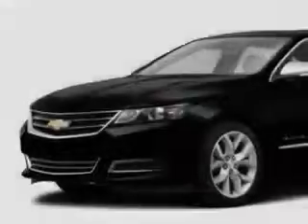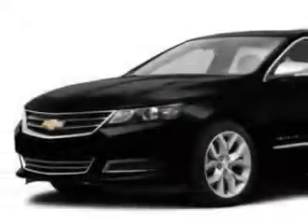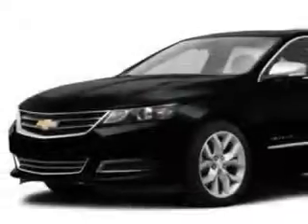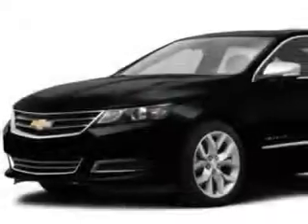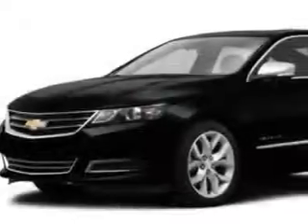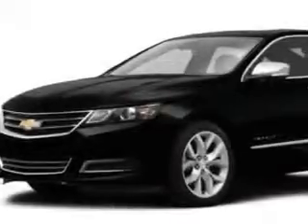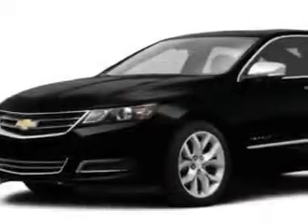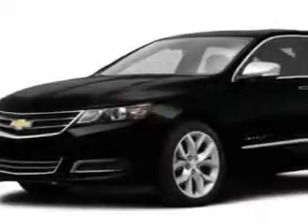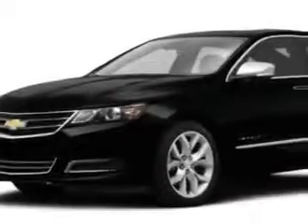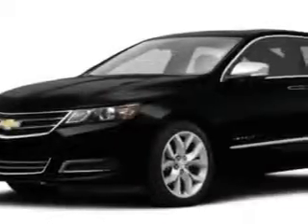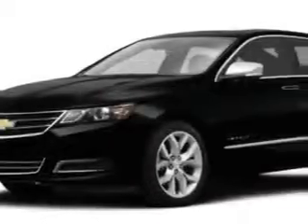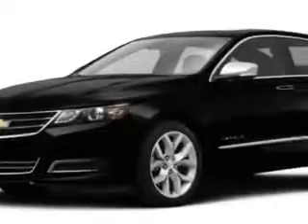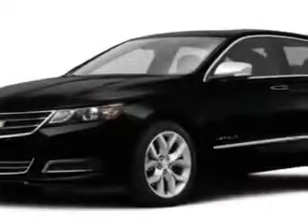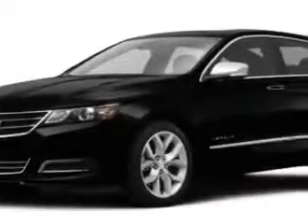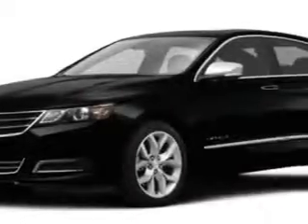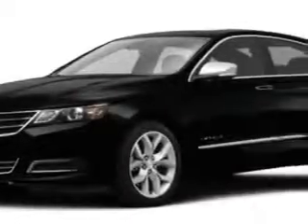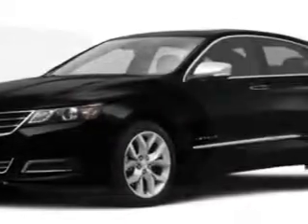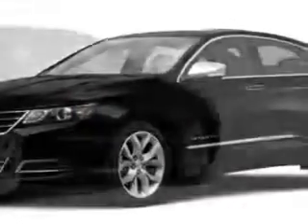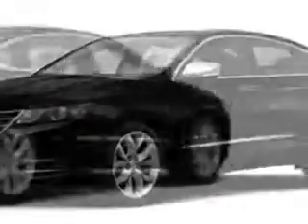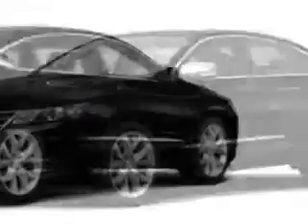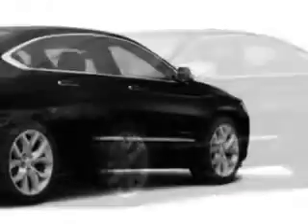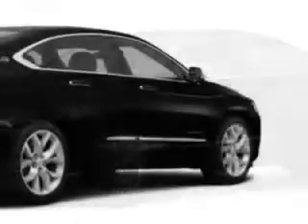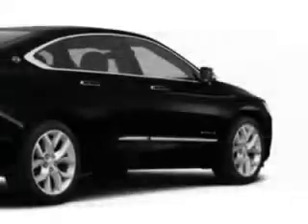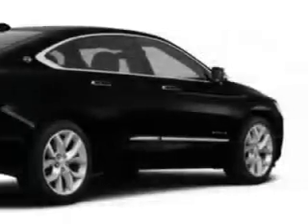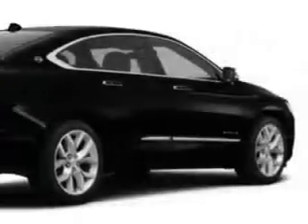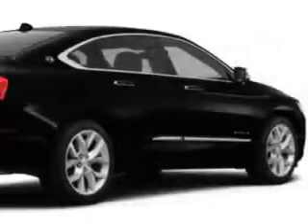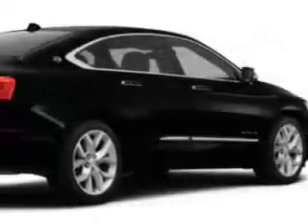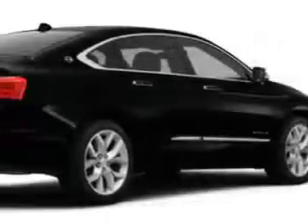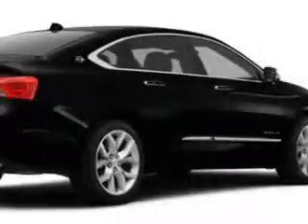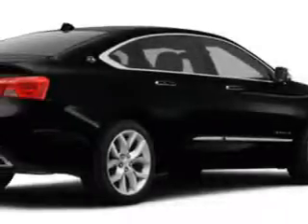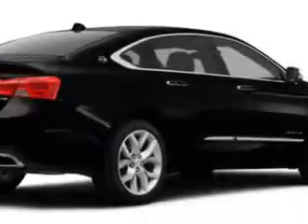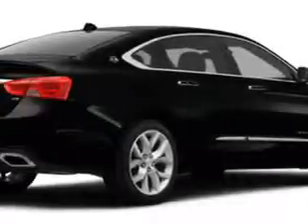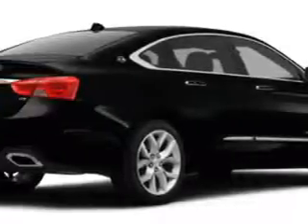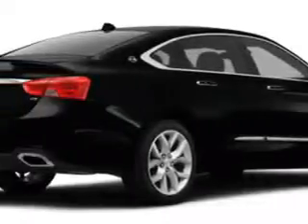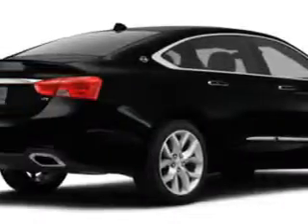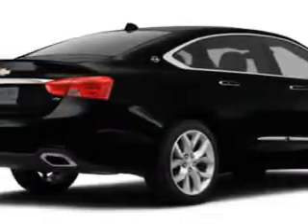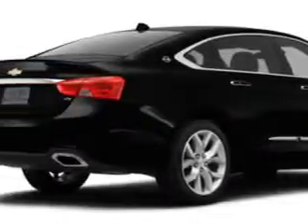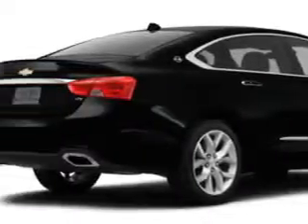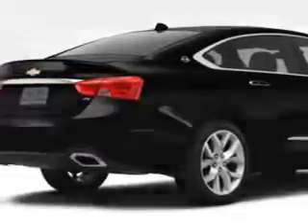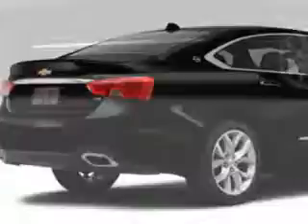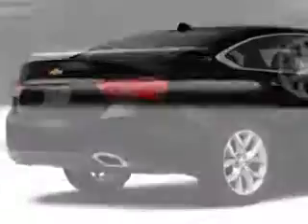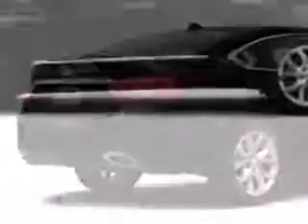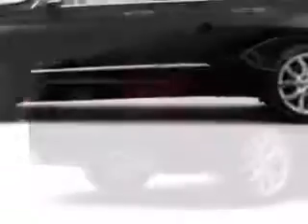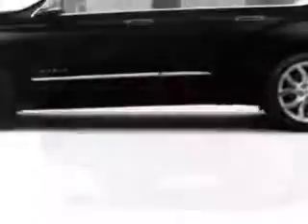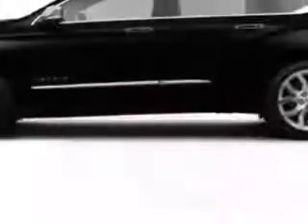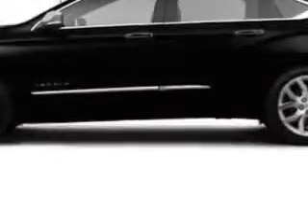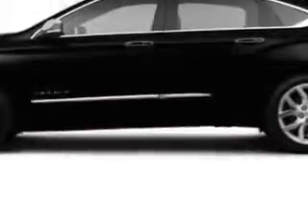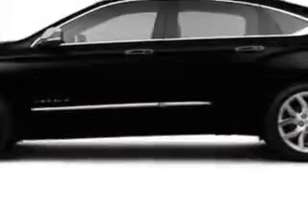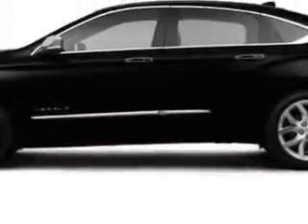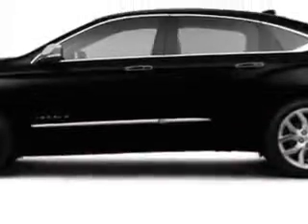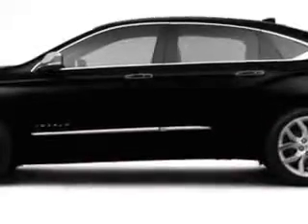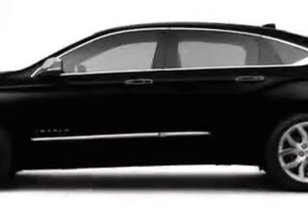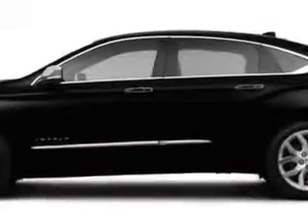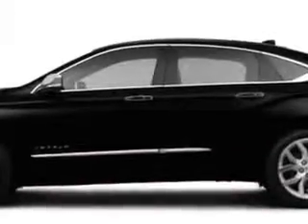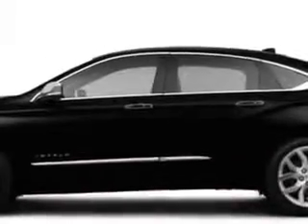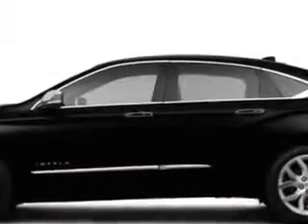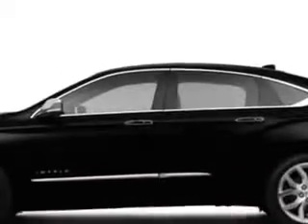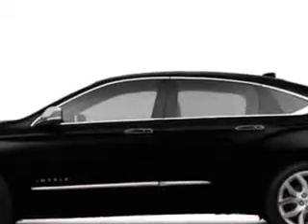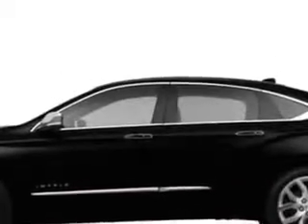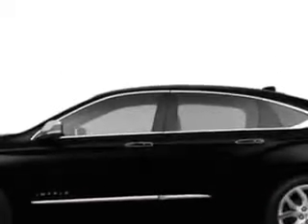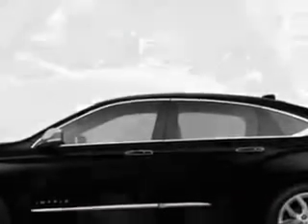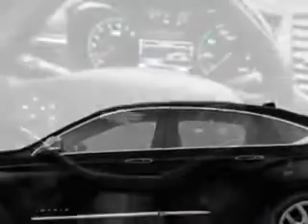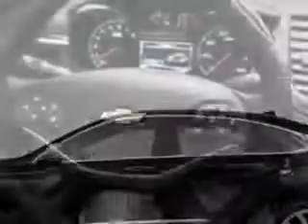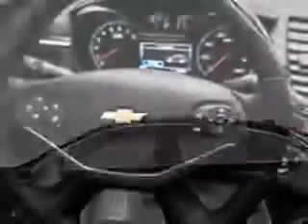Imagine driving this black 2014 Chevrolet Impala Sedan LTZ, equipped with a 6-cylinder engine and an automatic transmission.